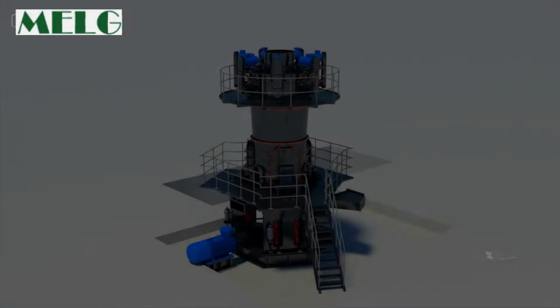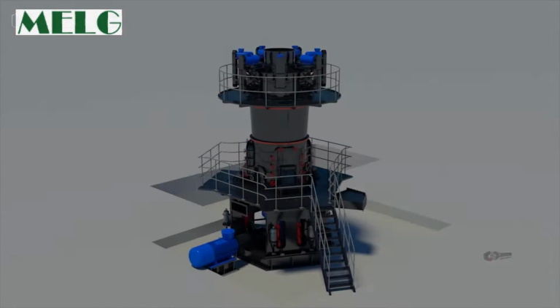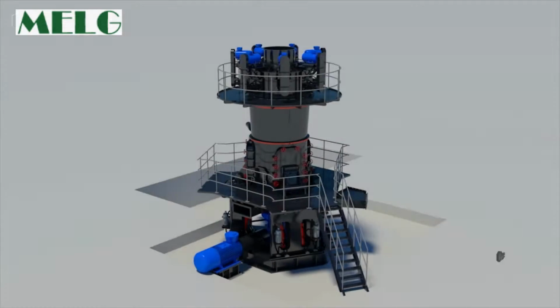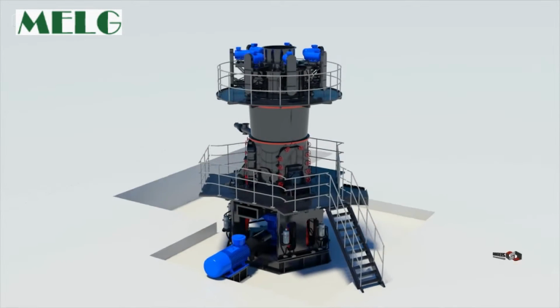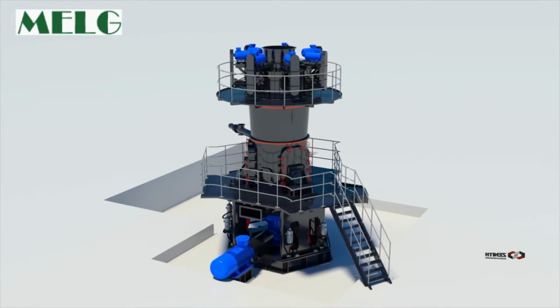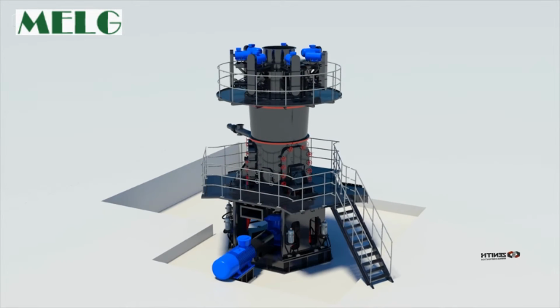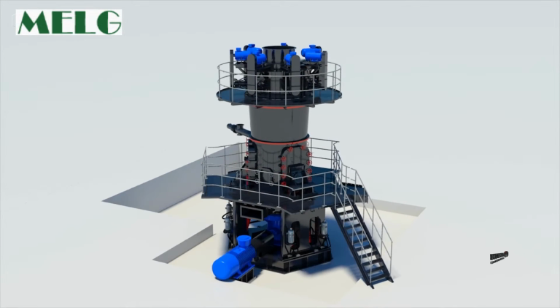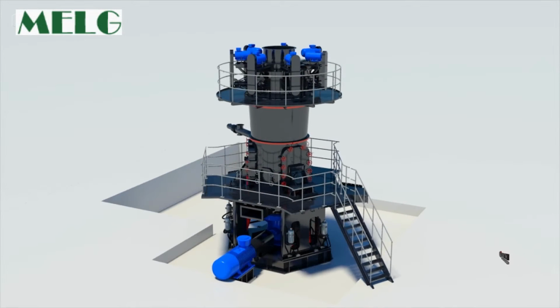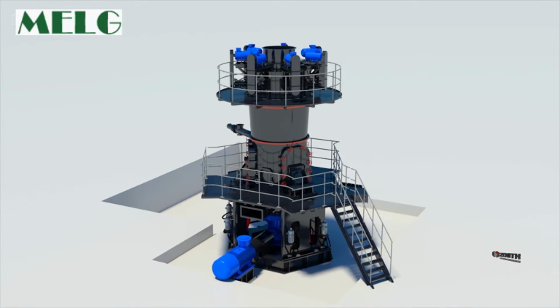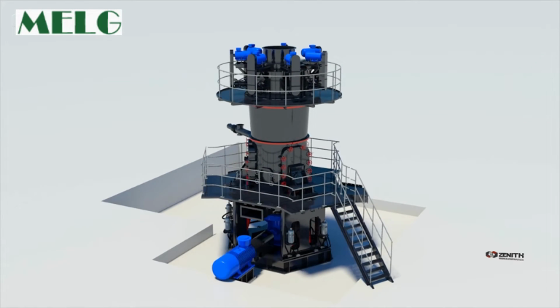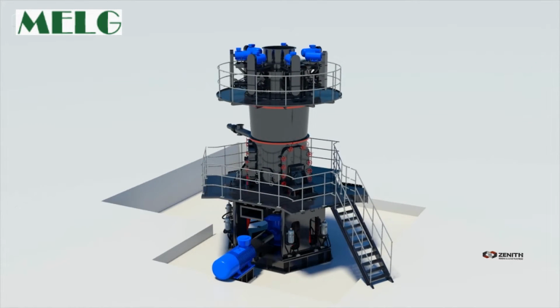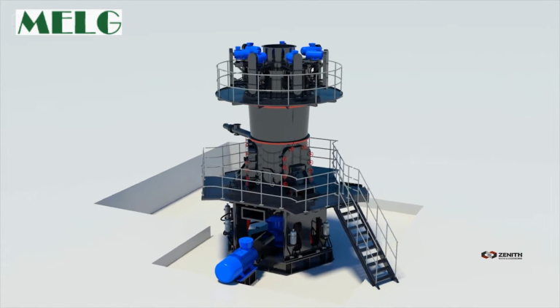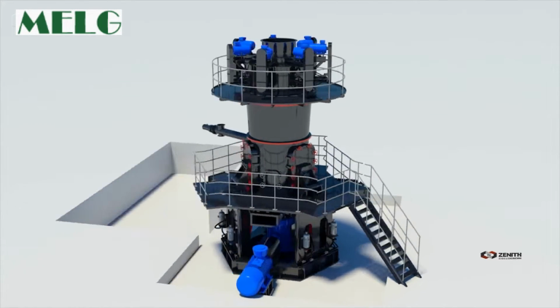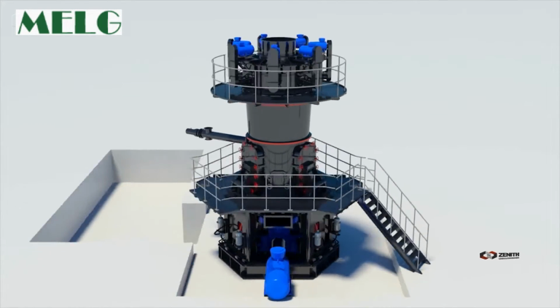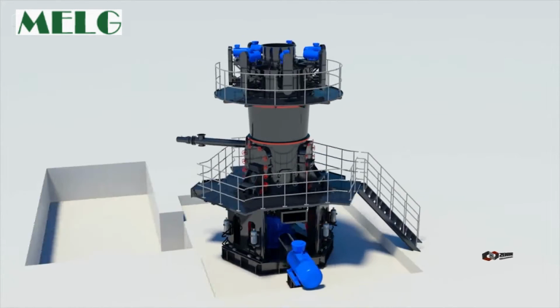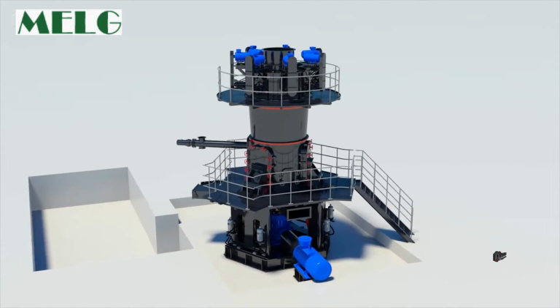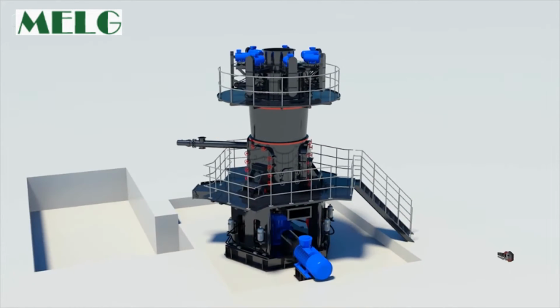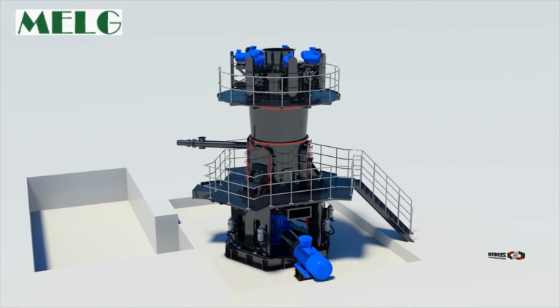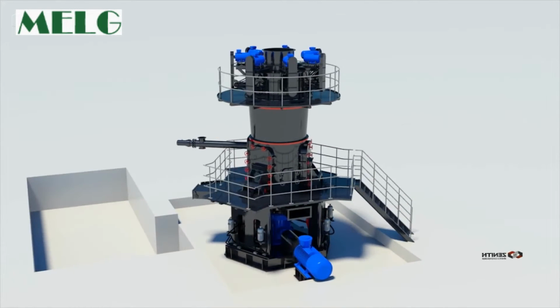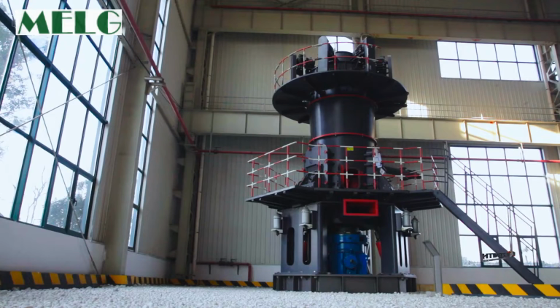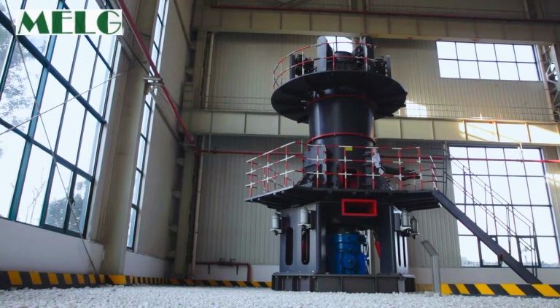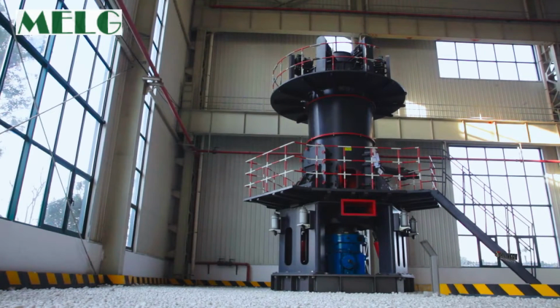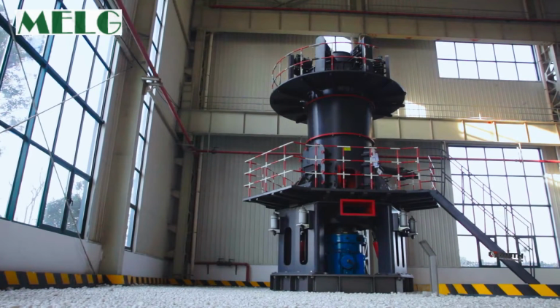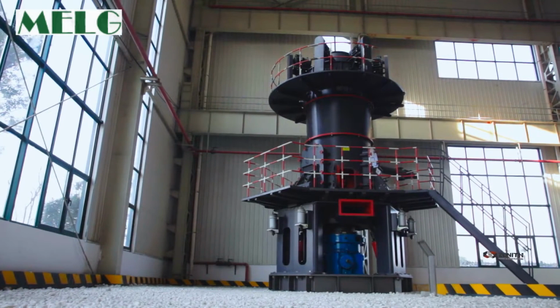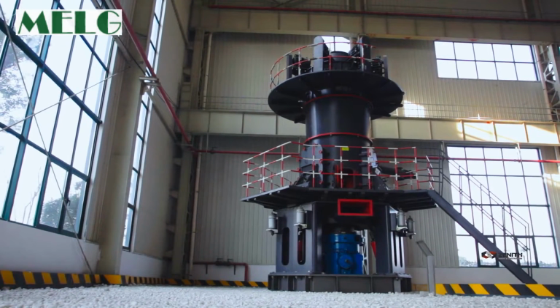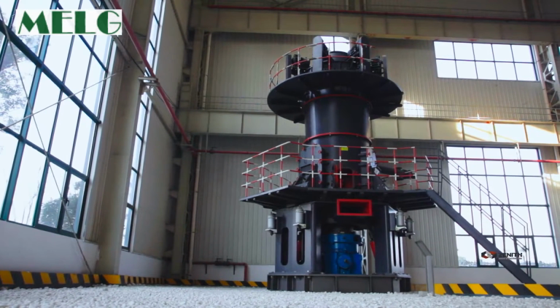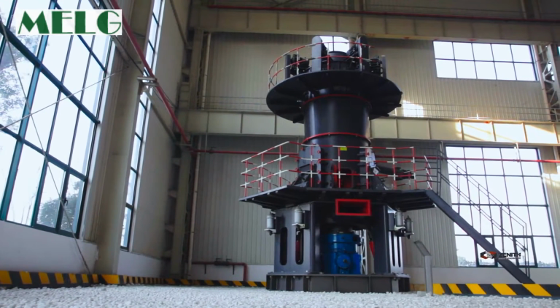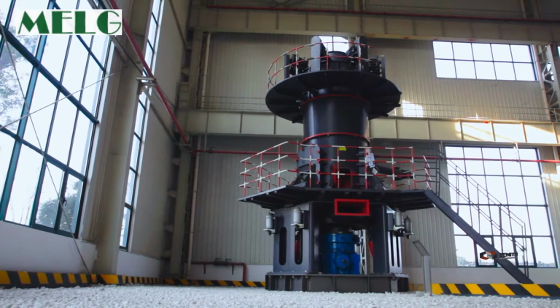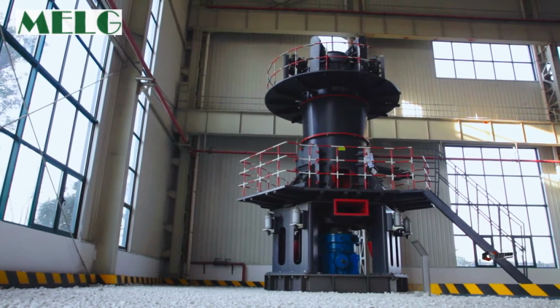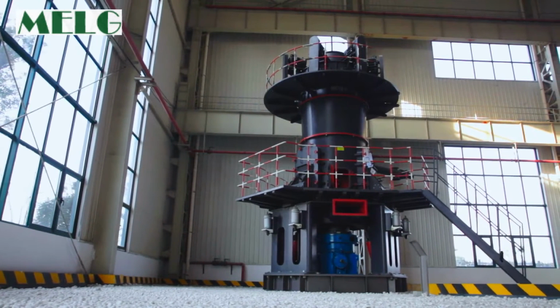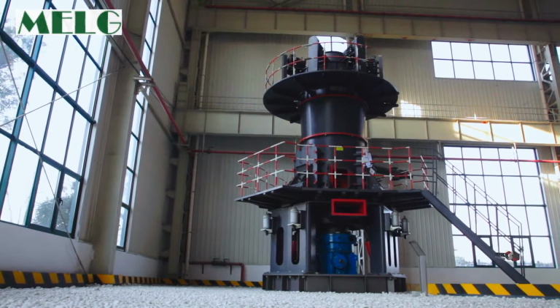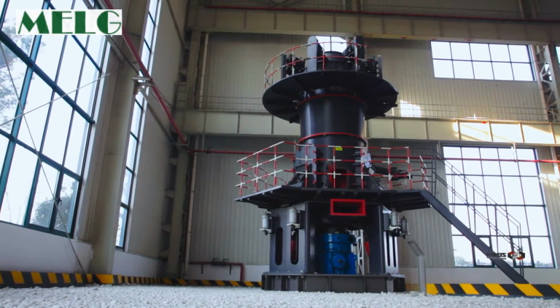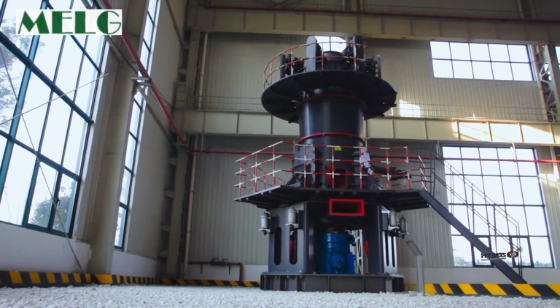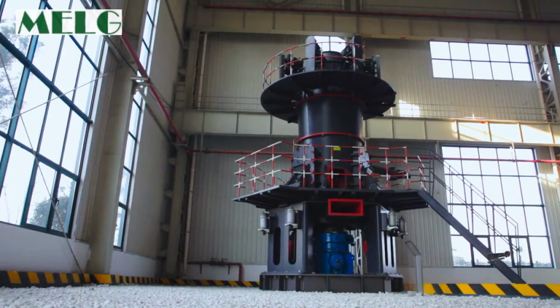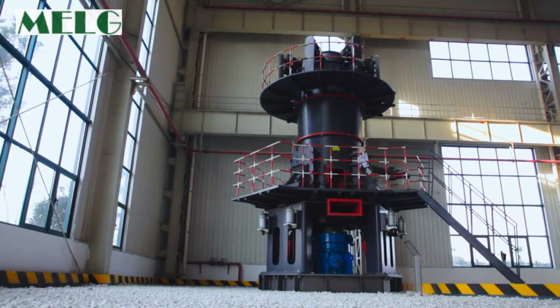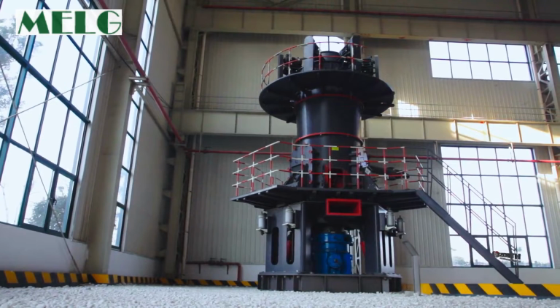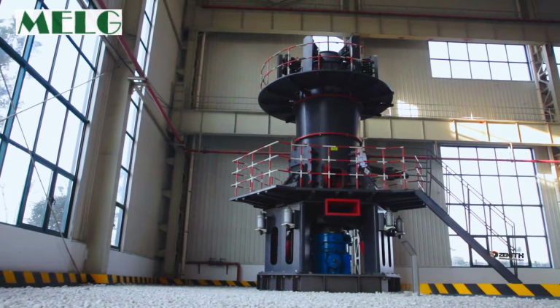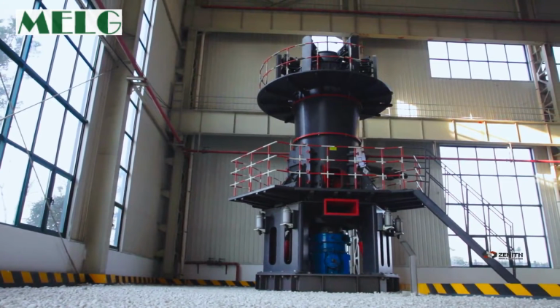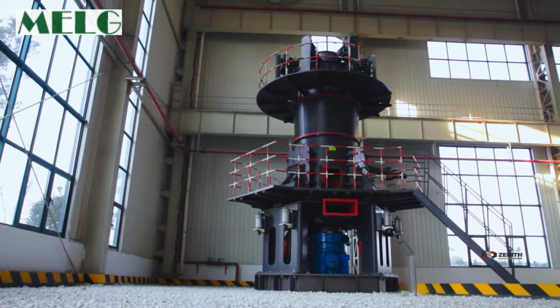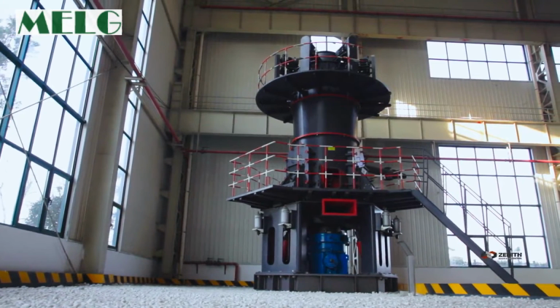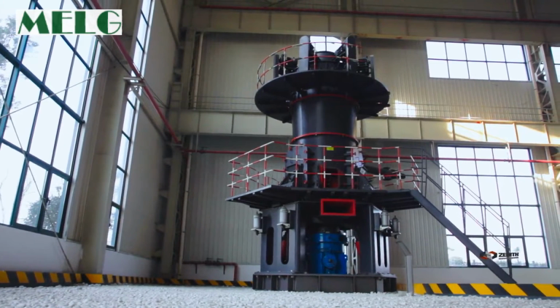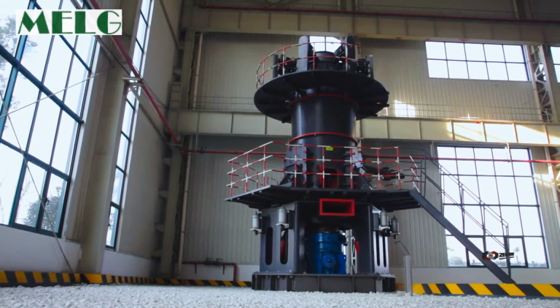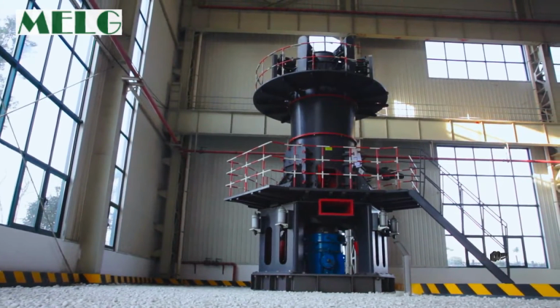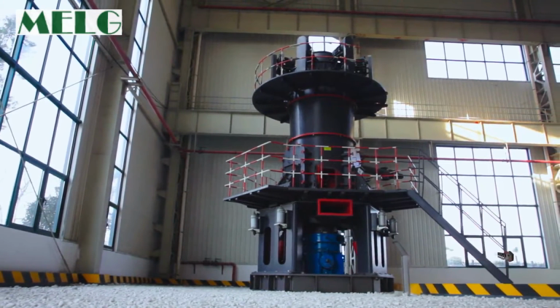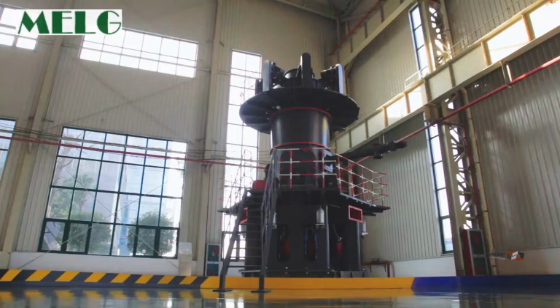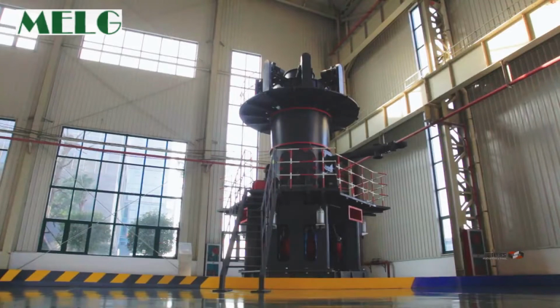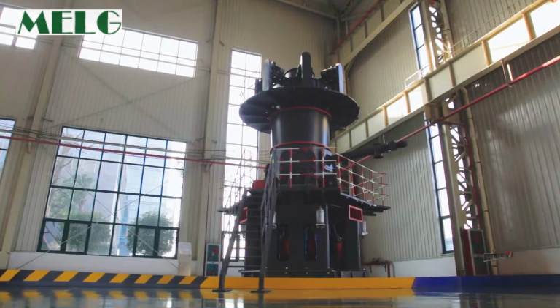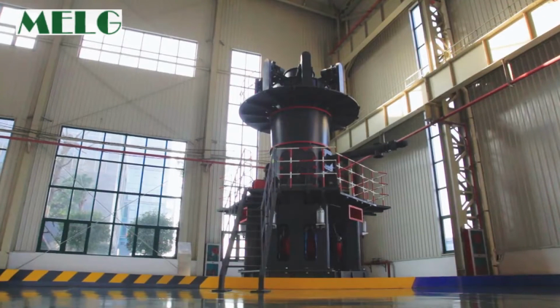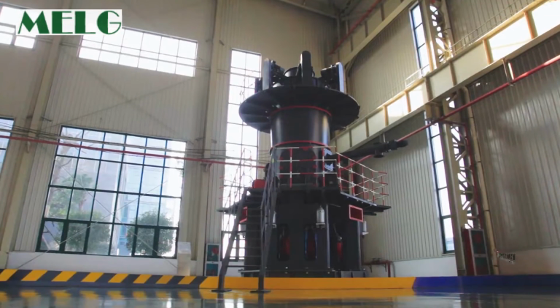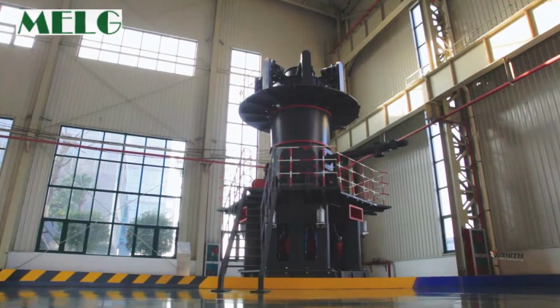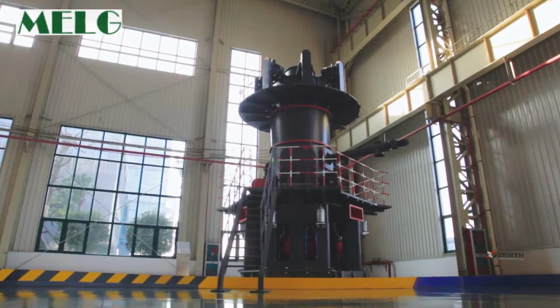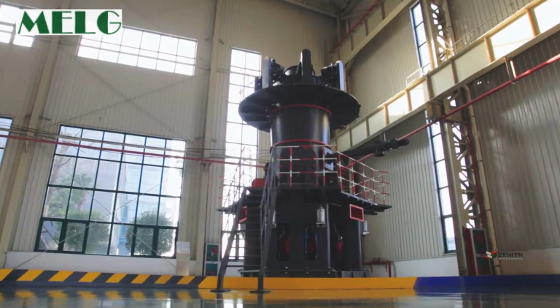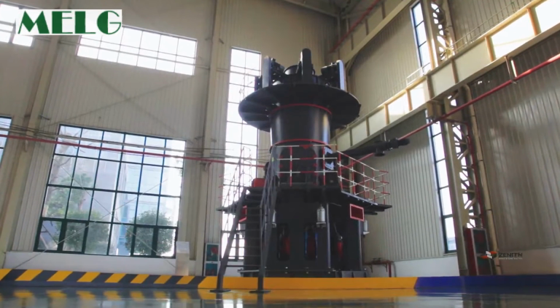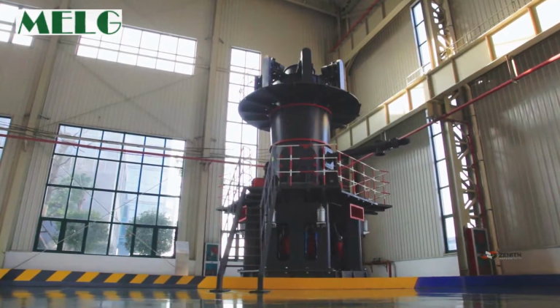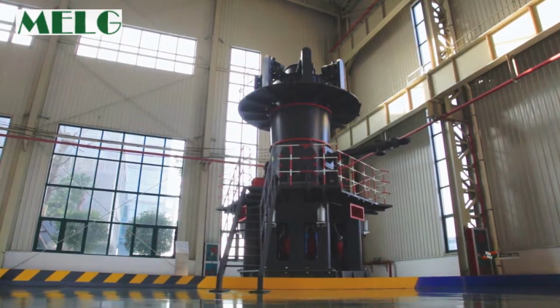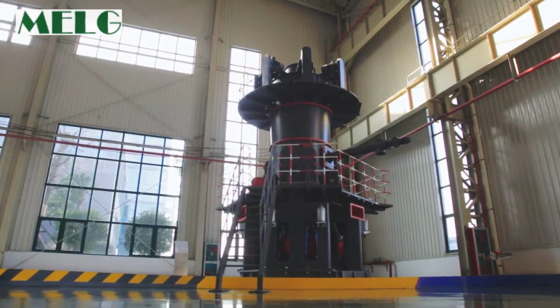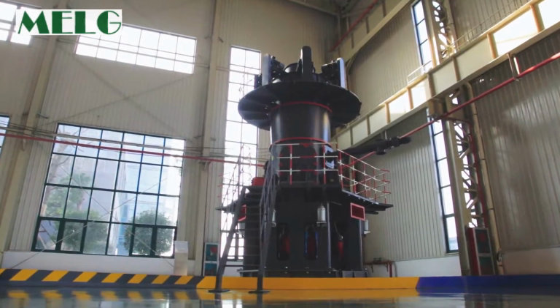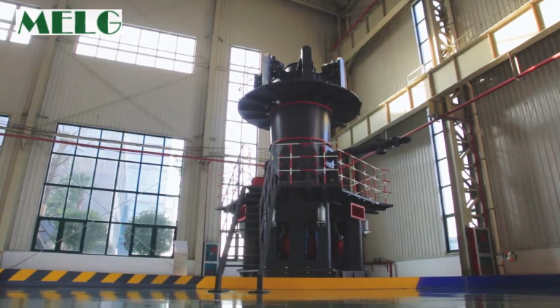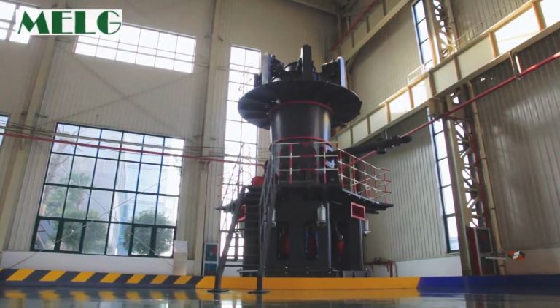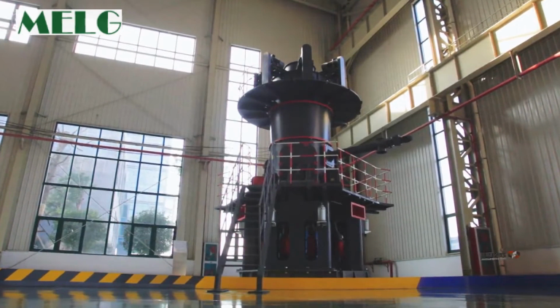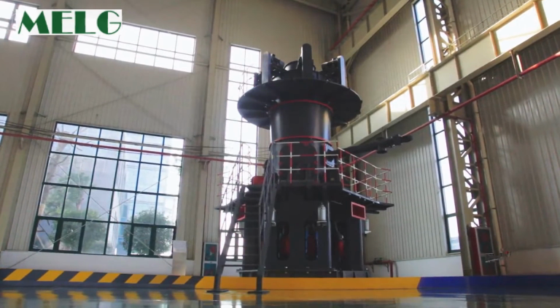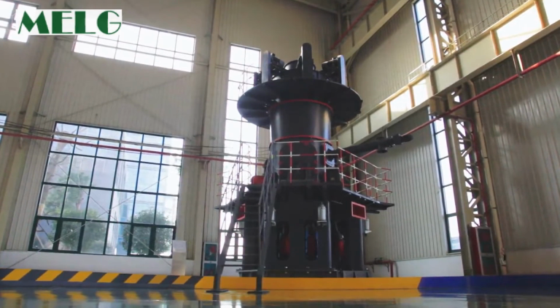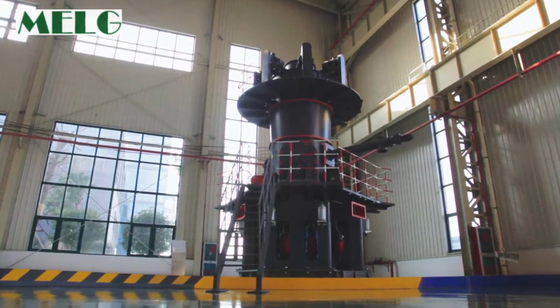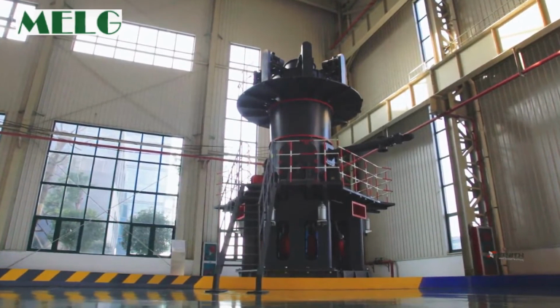When it is used by chemical, non-metallic minerals, and other industries, there is no doubt that LUM Ultra Fine Vertical Roller Mill represents the most advanced international roller and classifying technology.